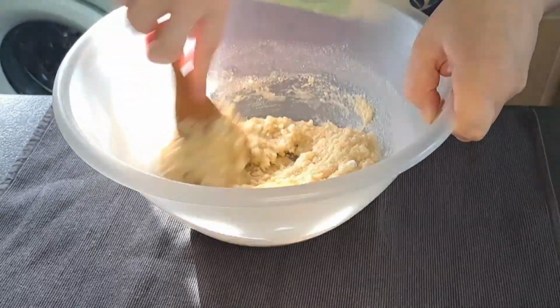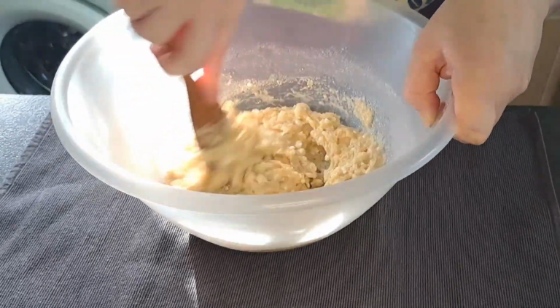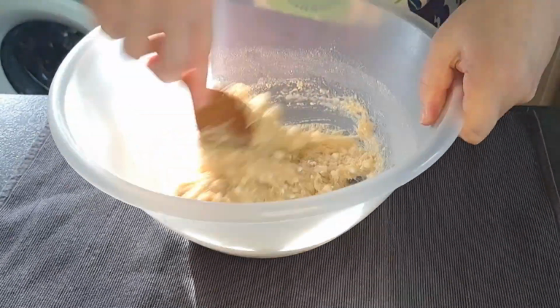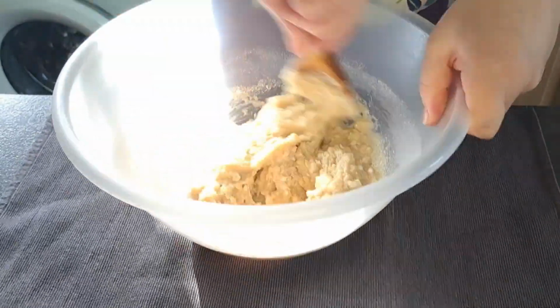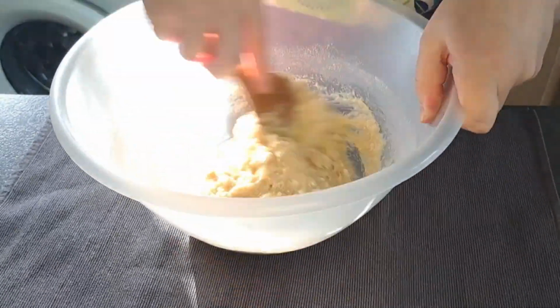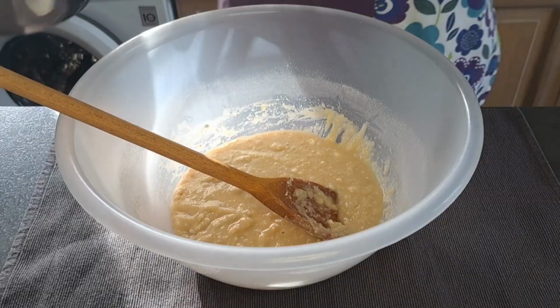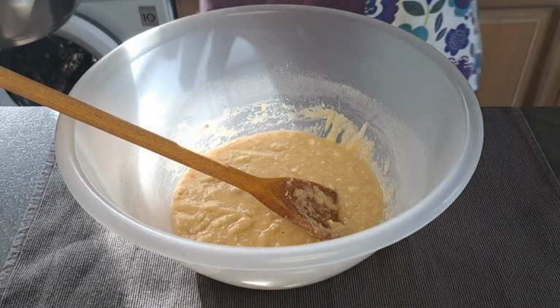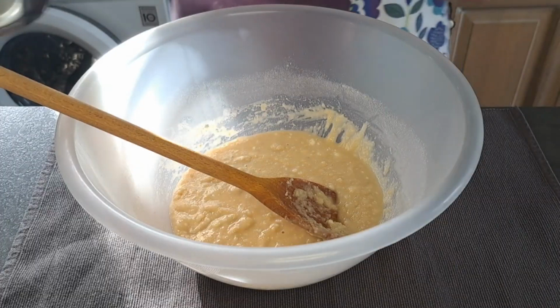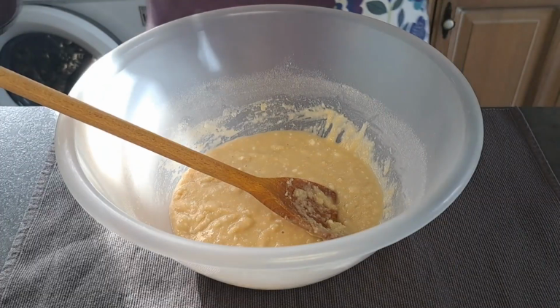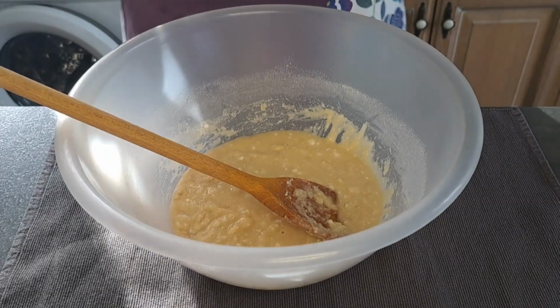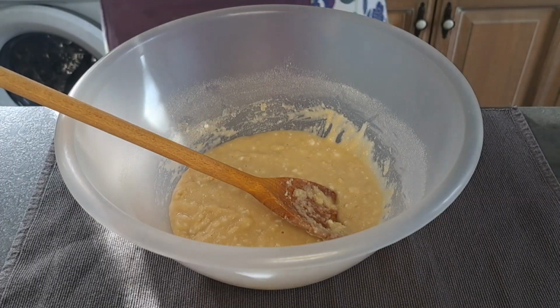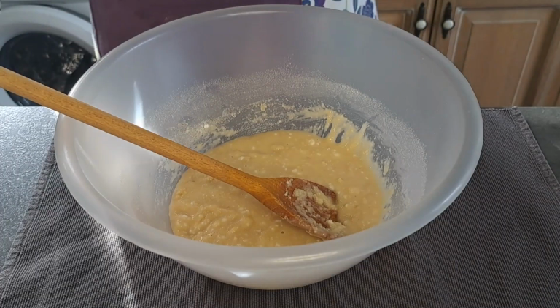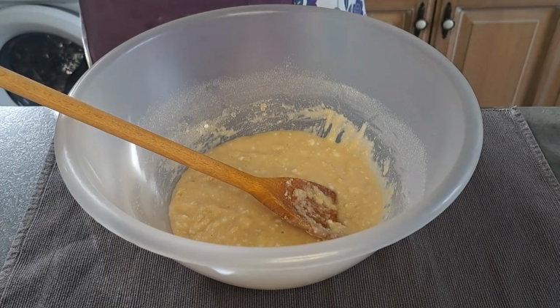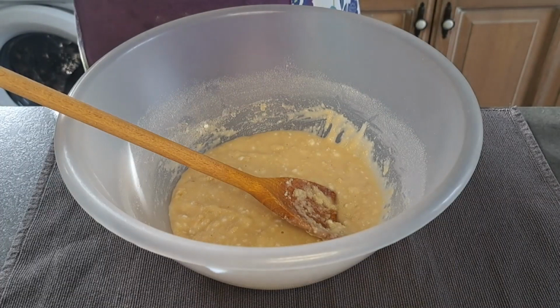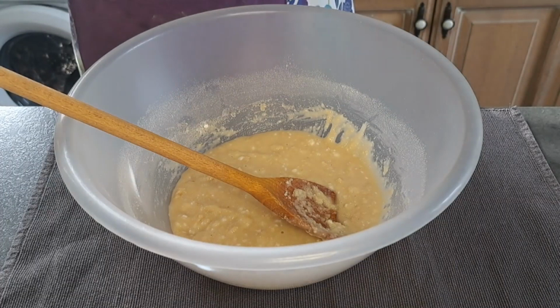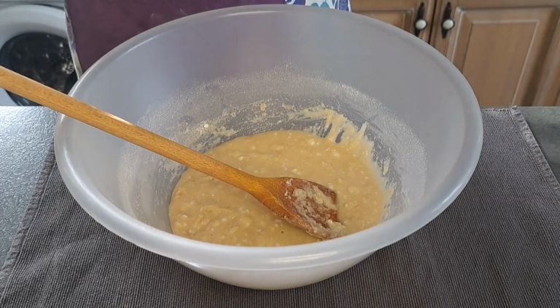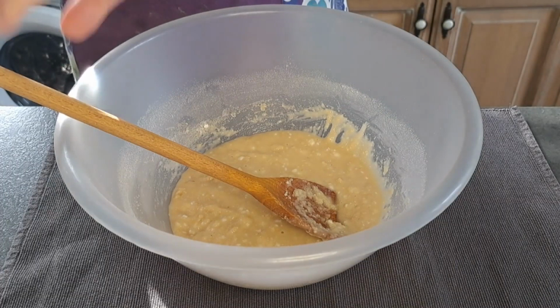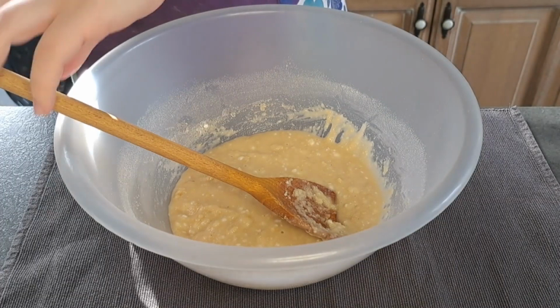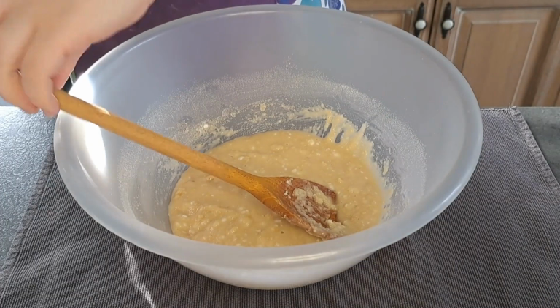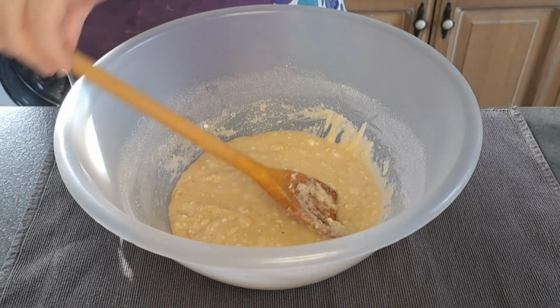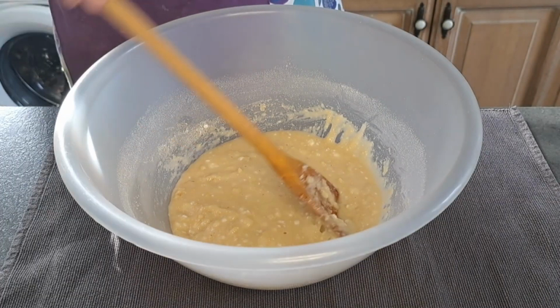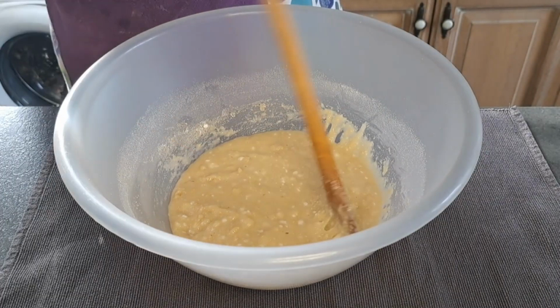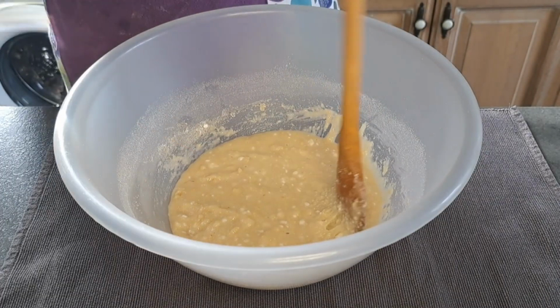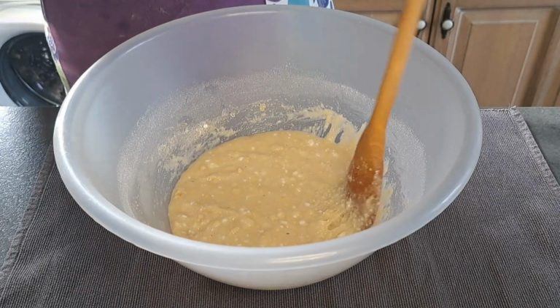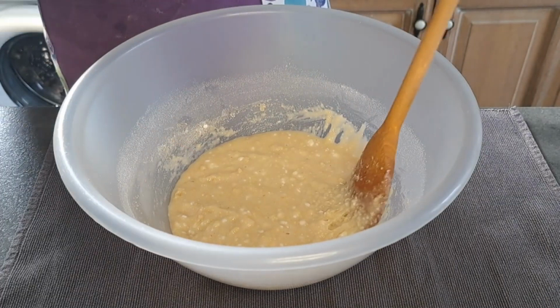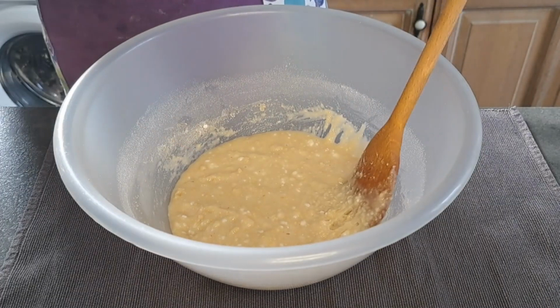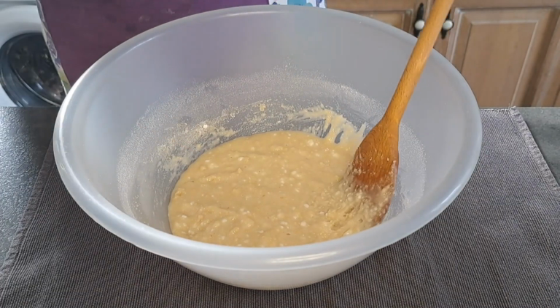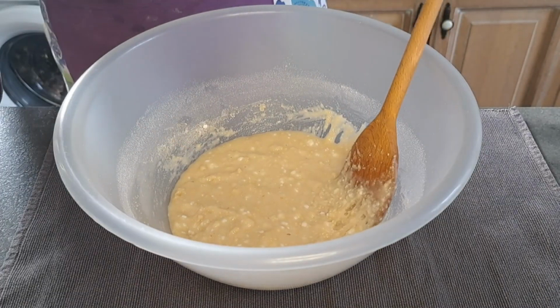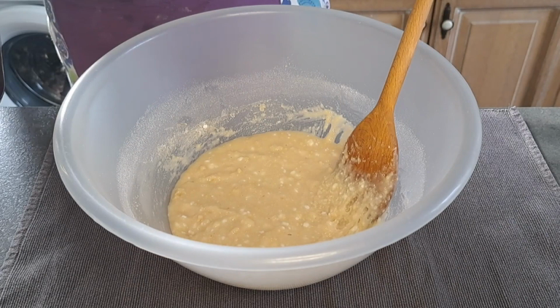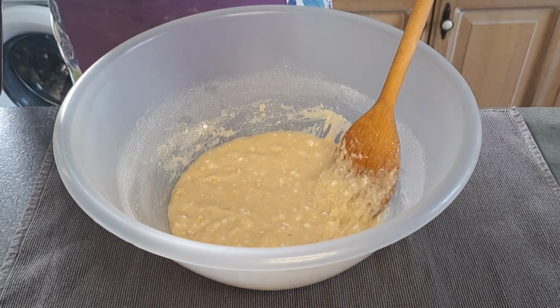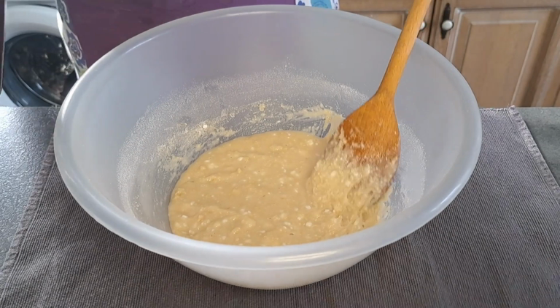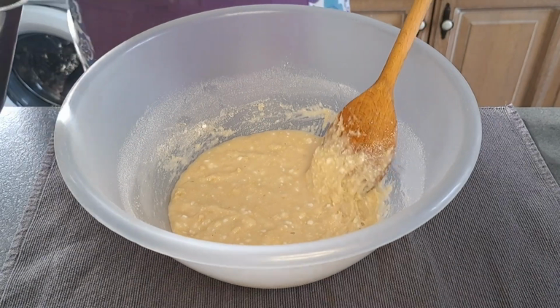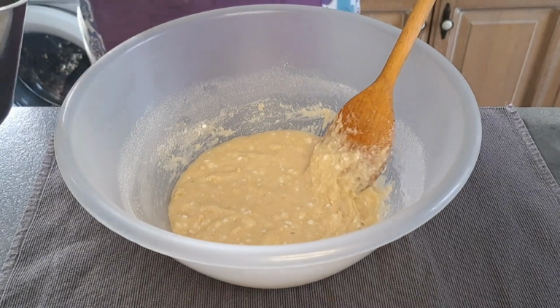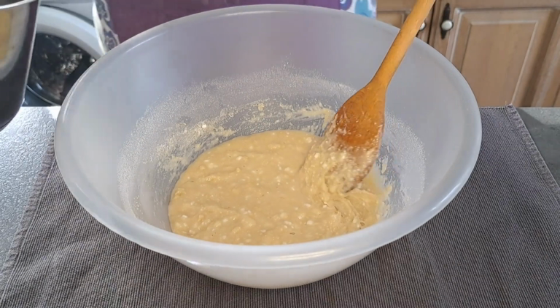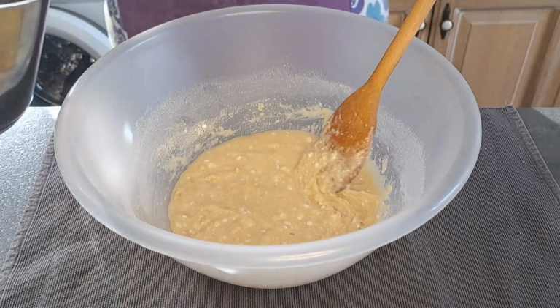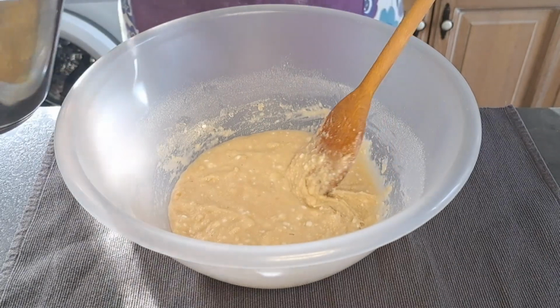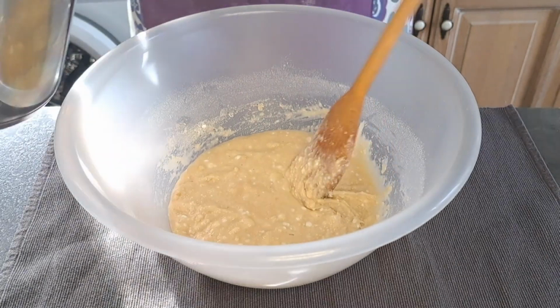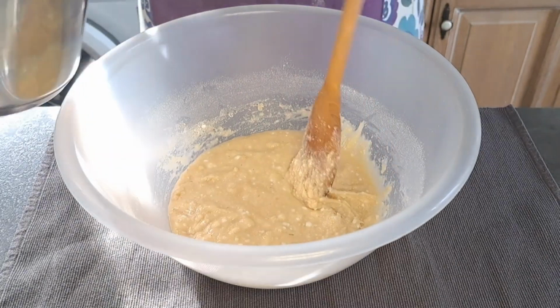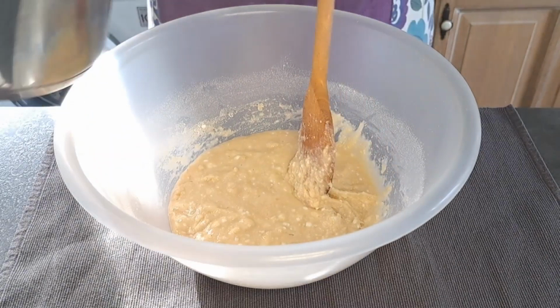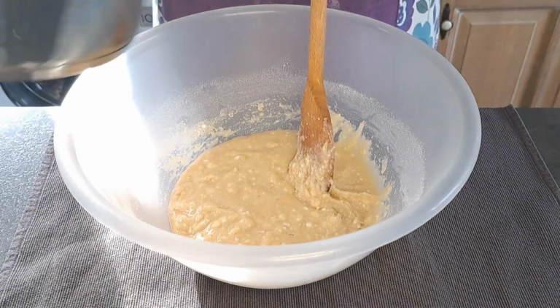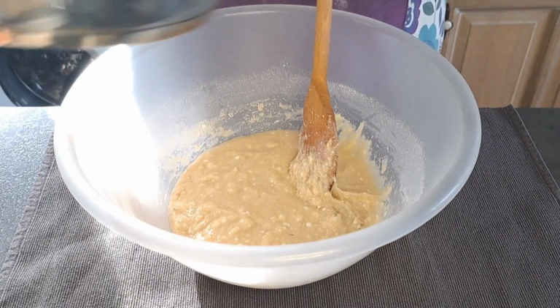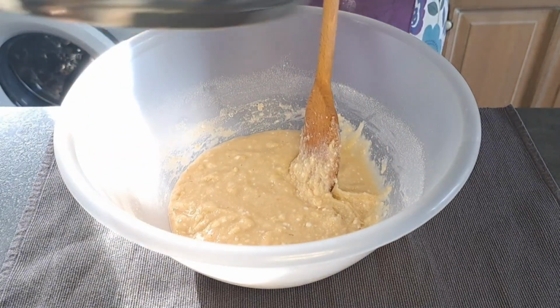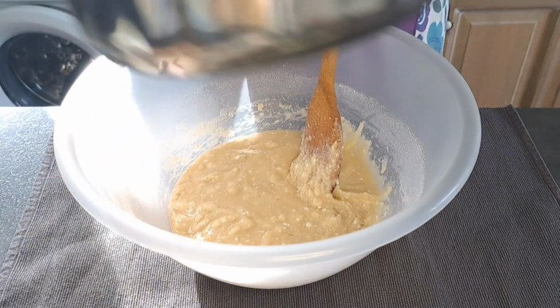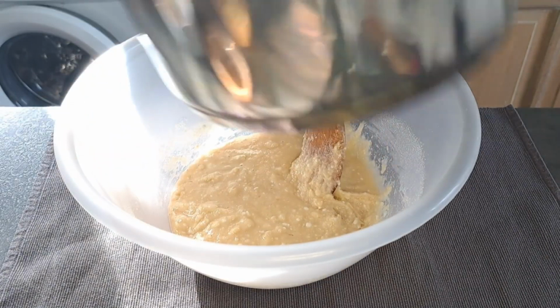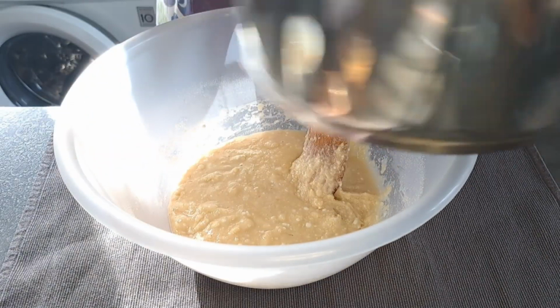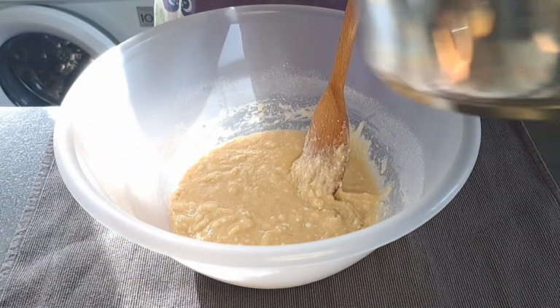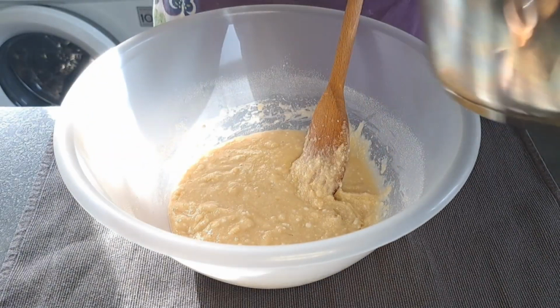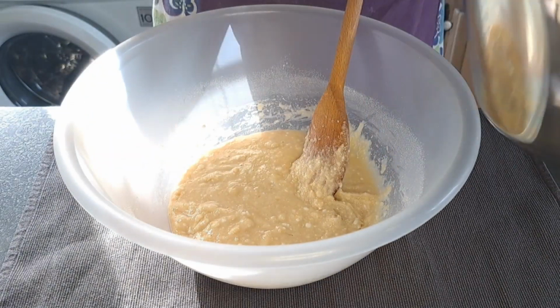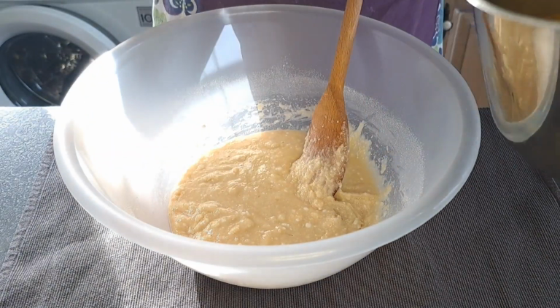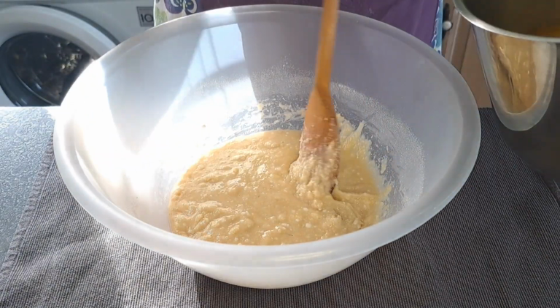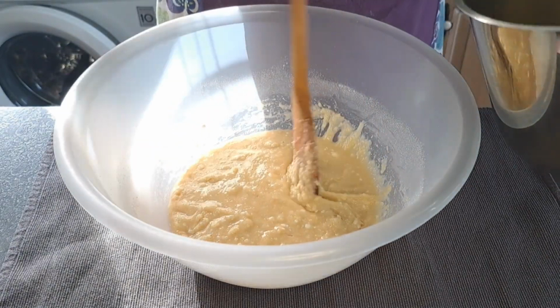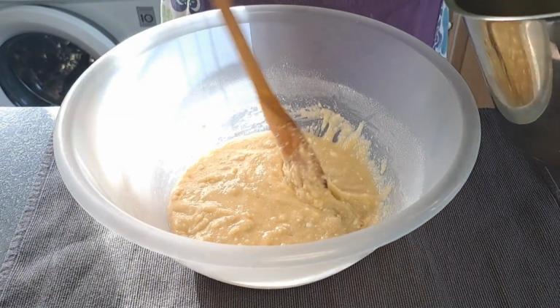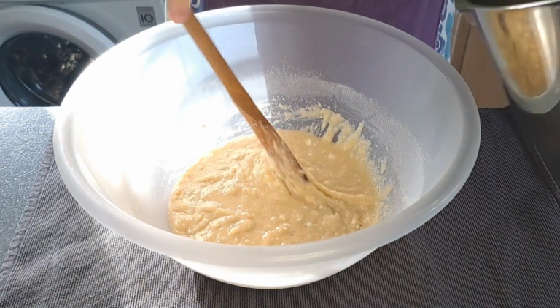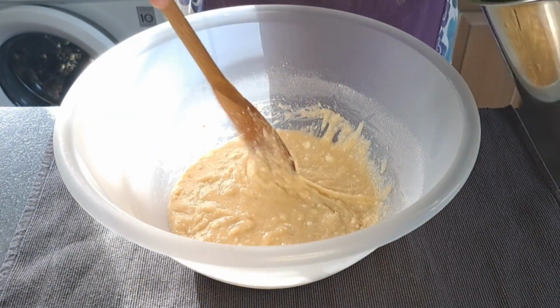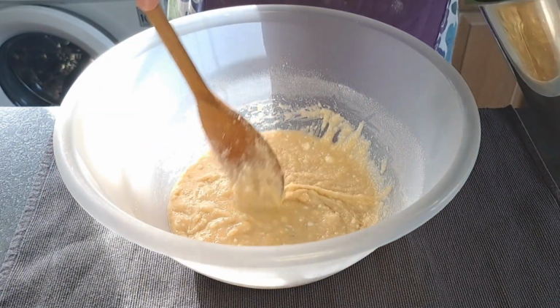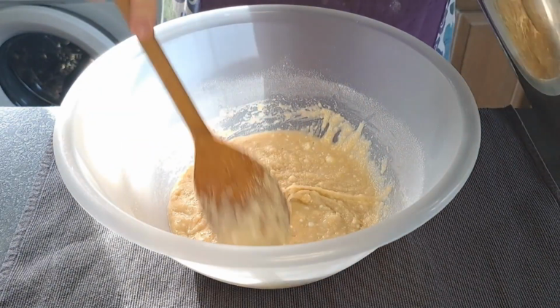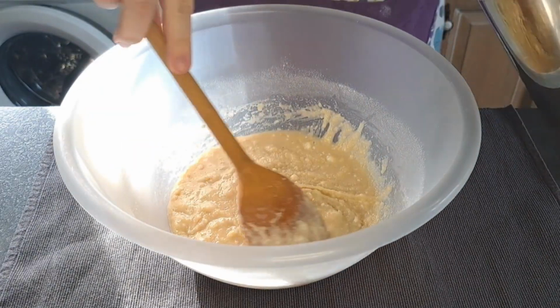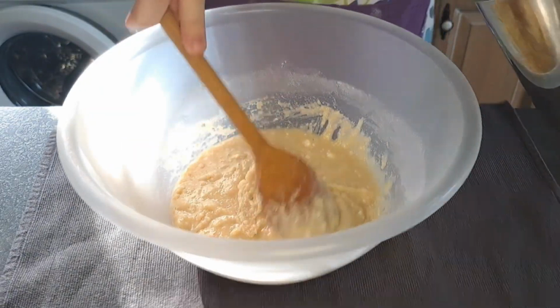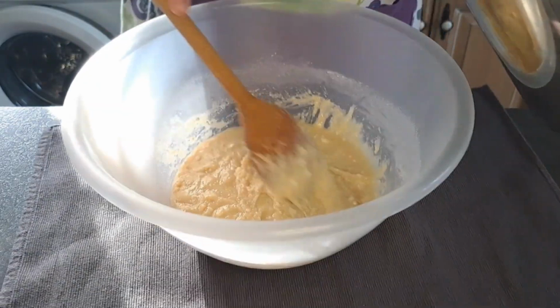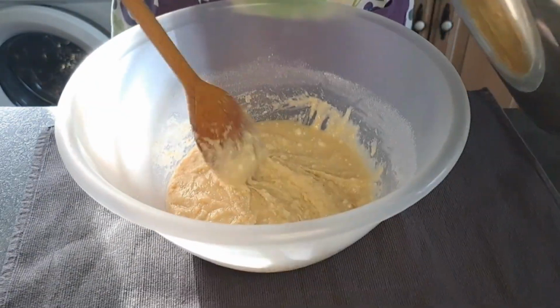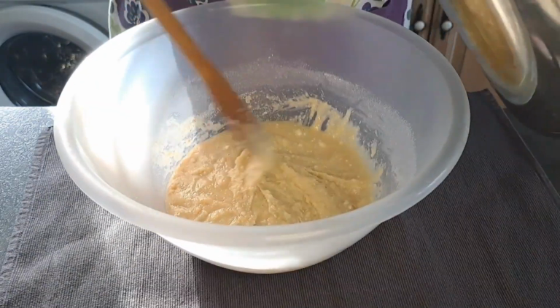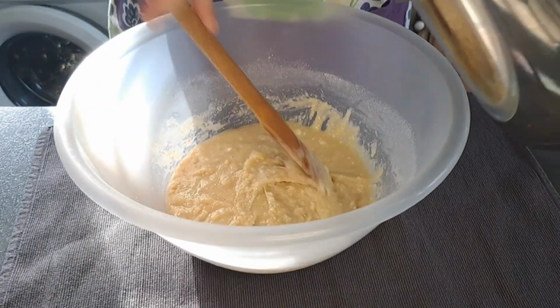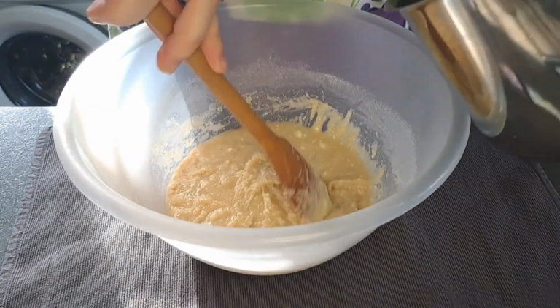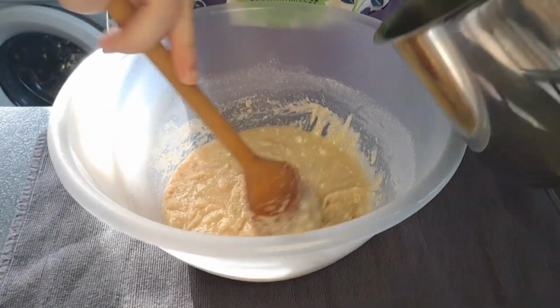Now I'm going to gently mix in my egg whites. Now that my butter has cooled slightly, I'm going to gradually pour it in as I mix.